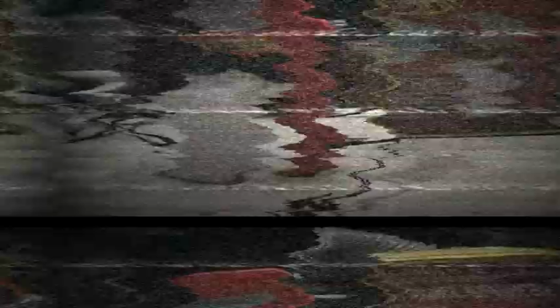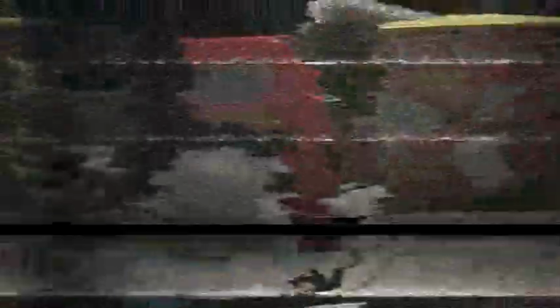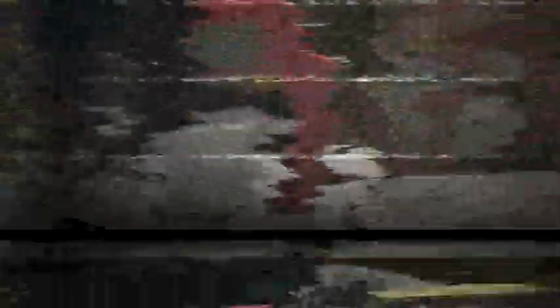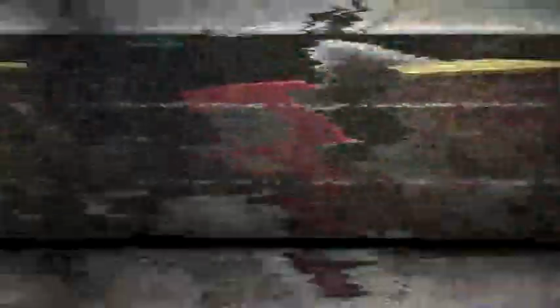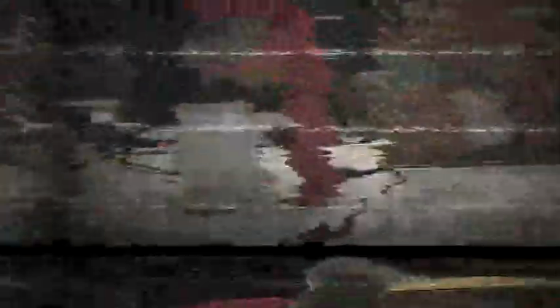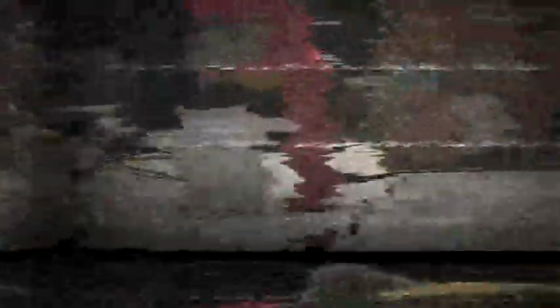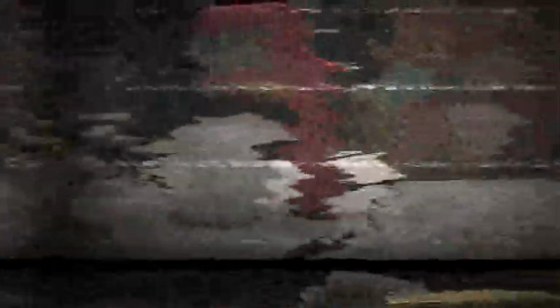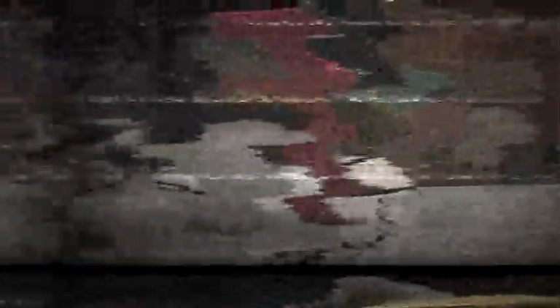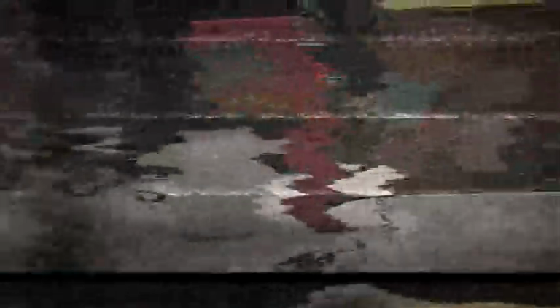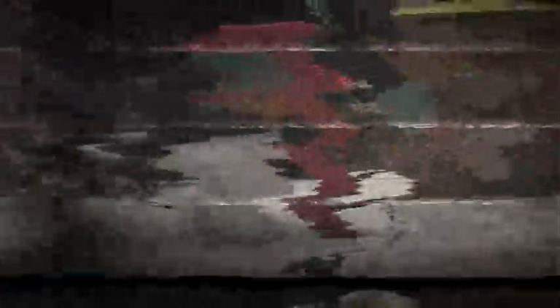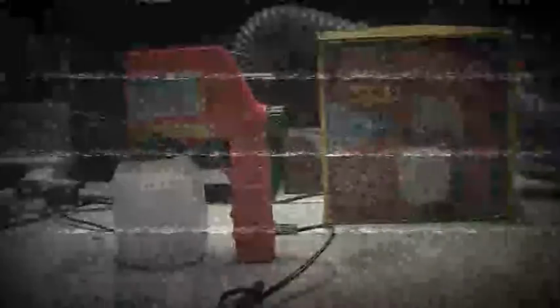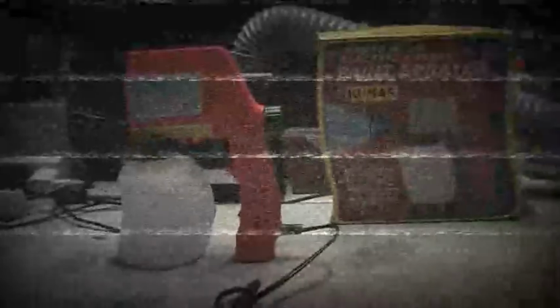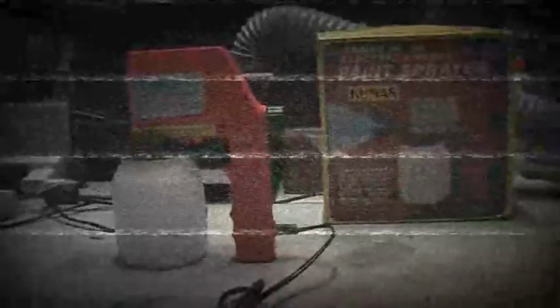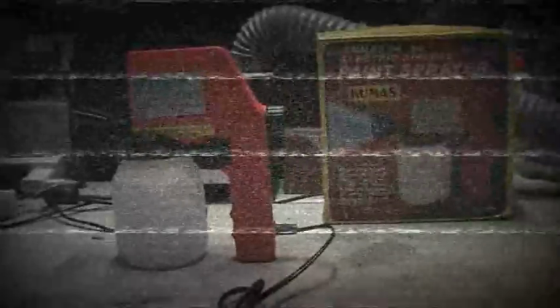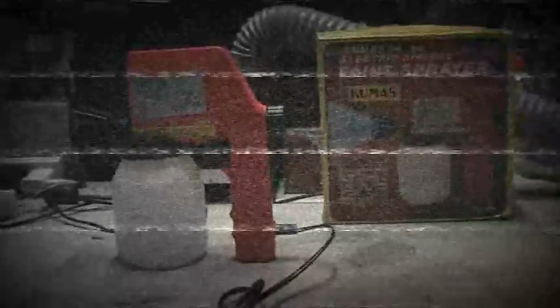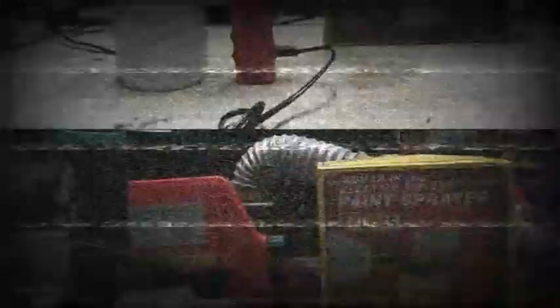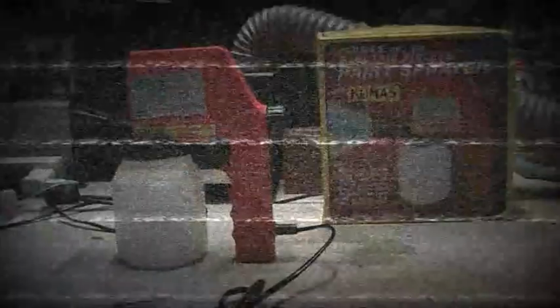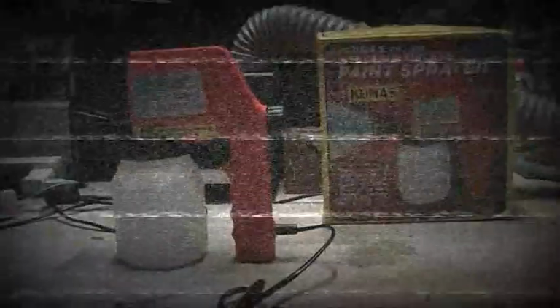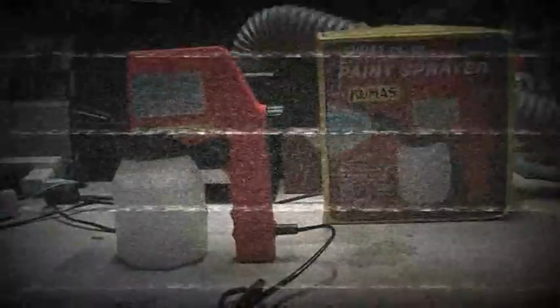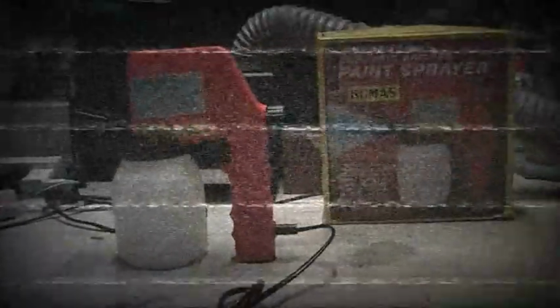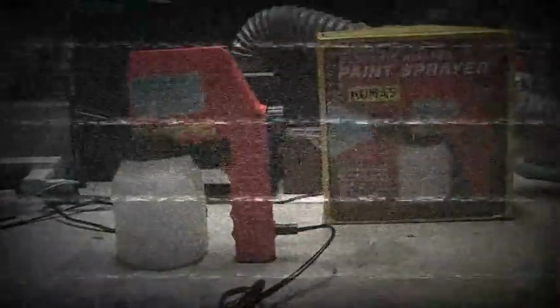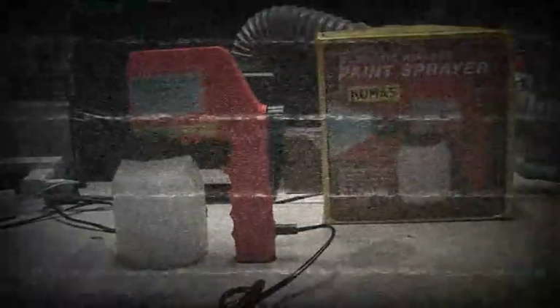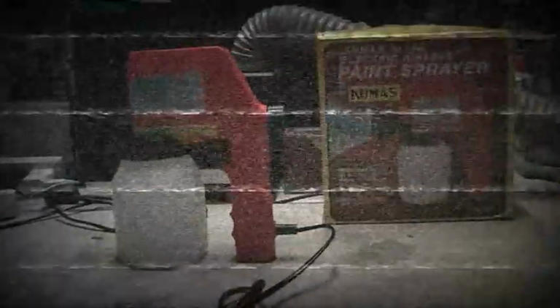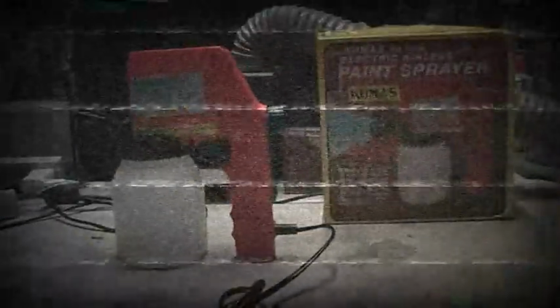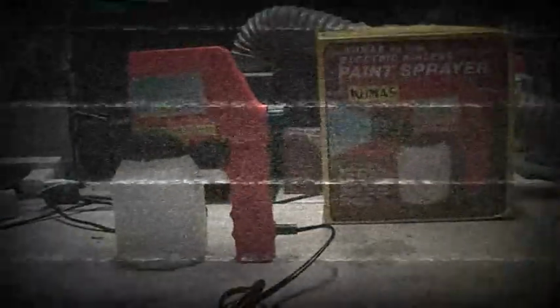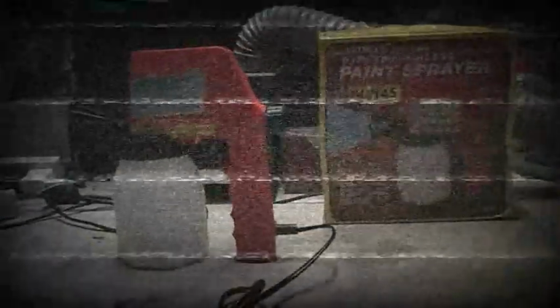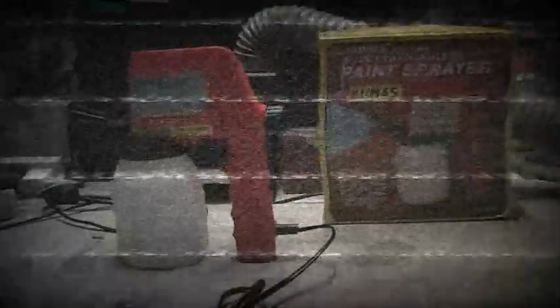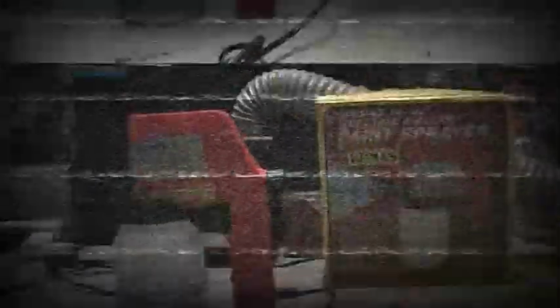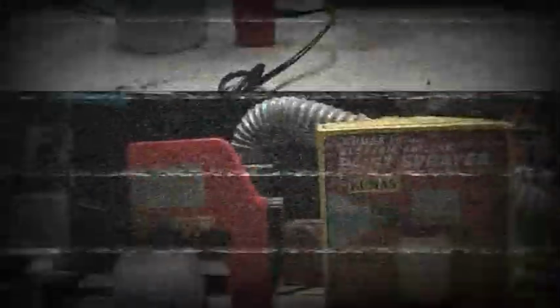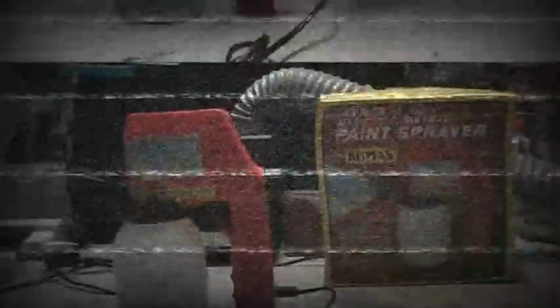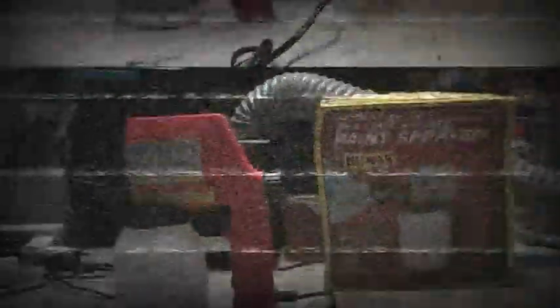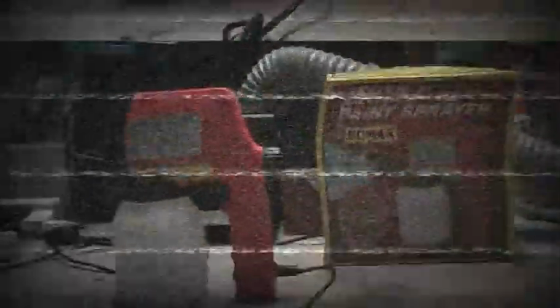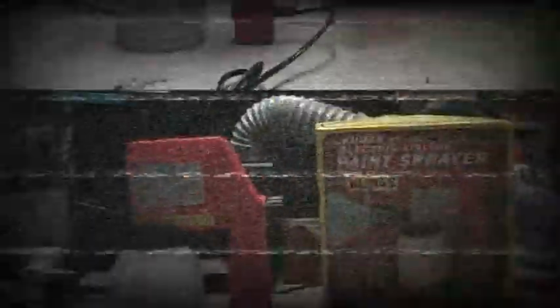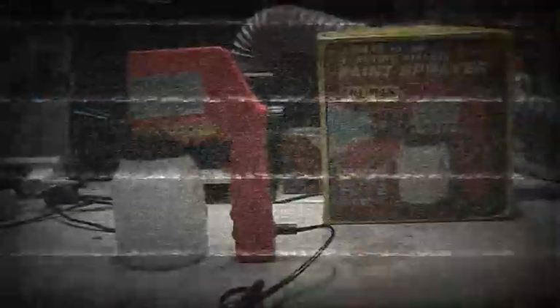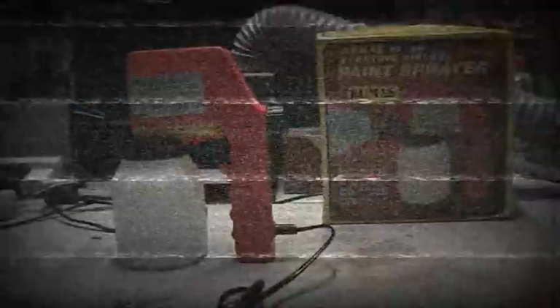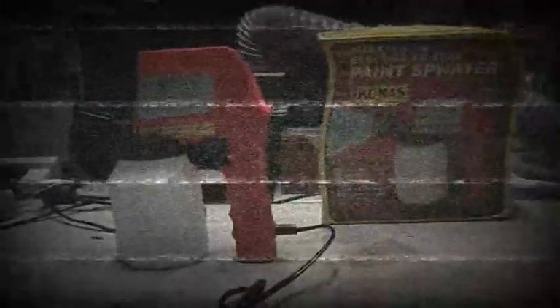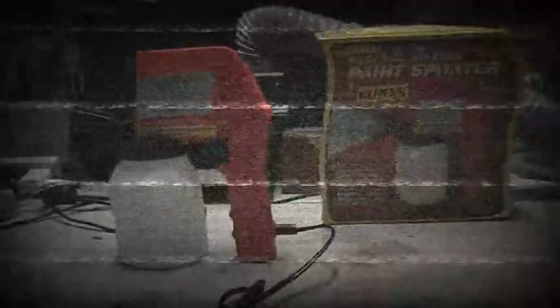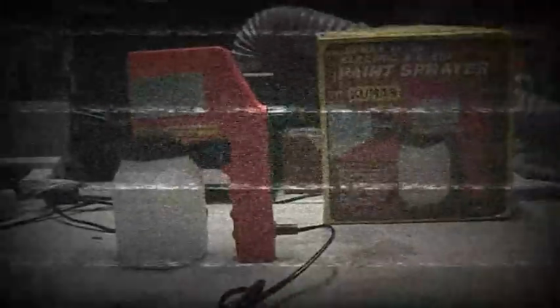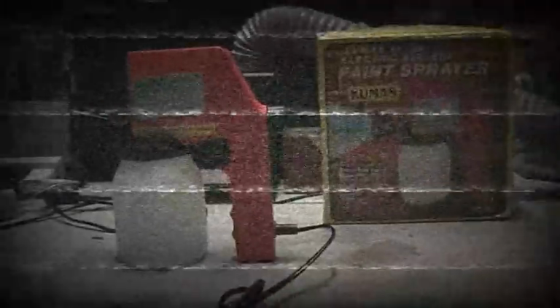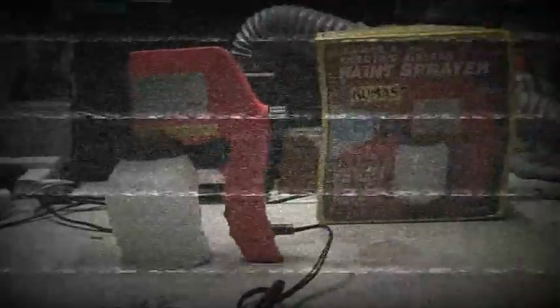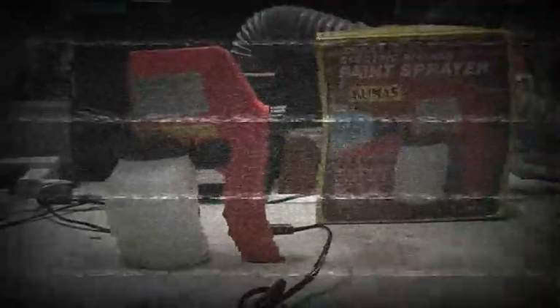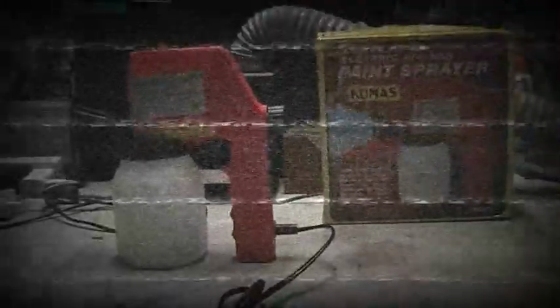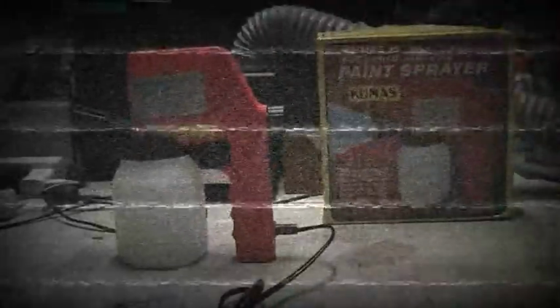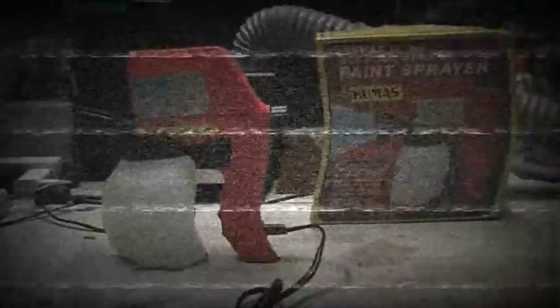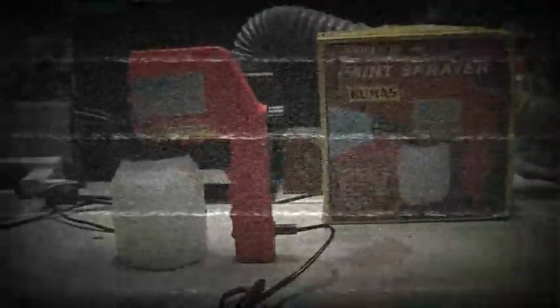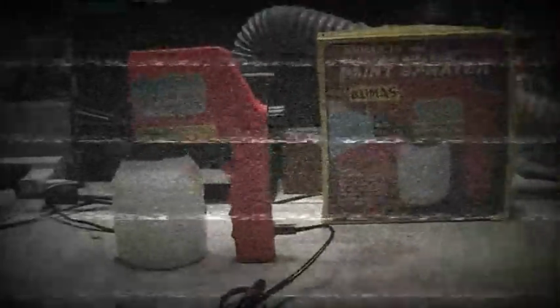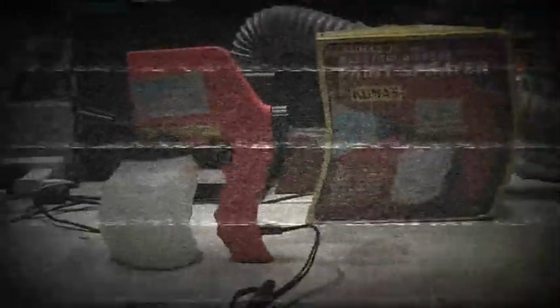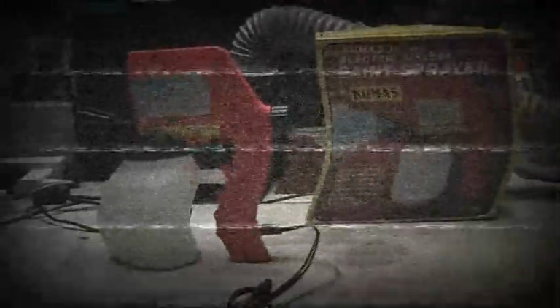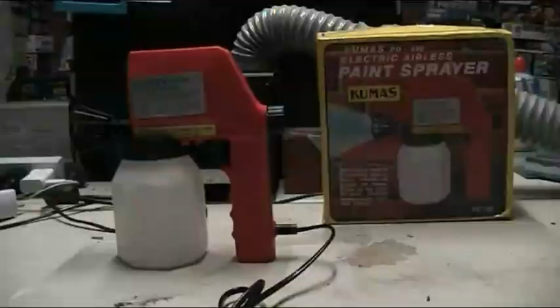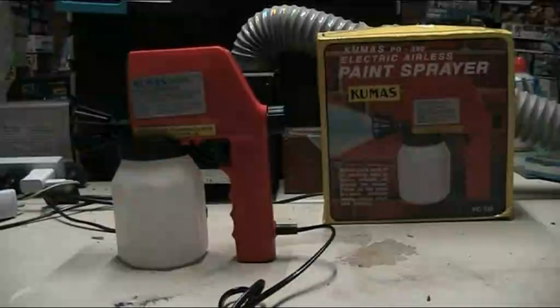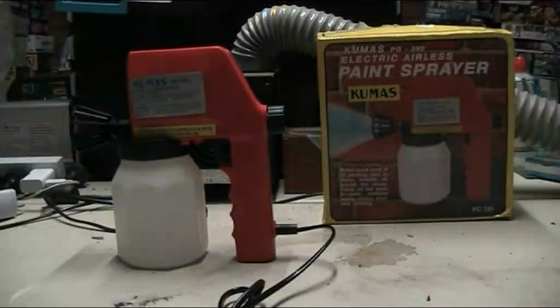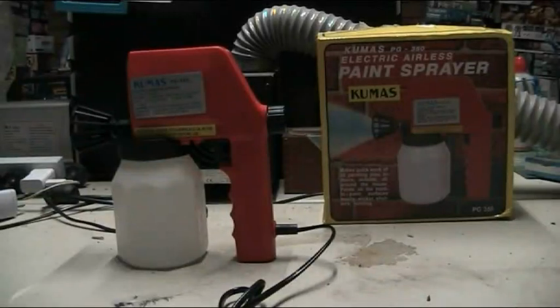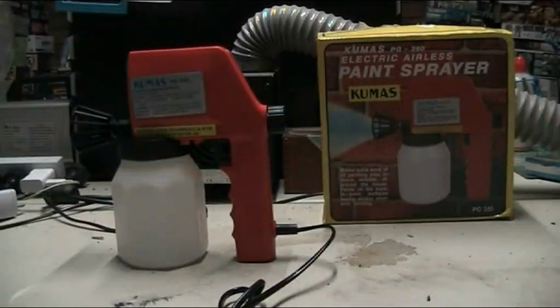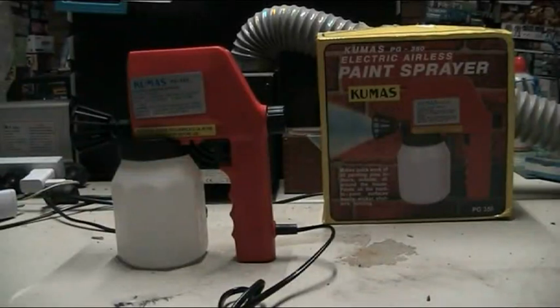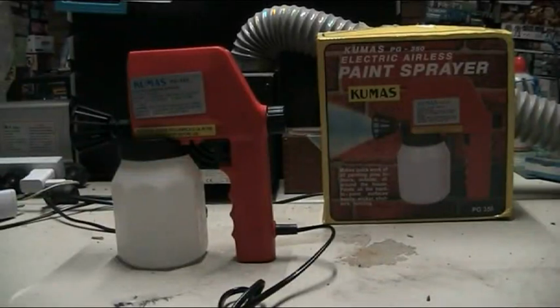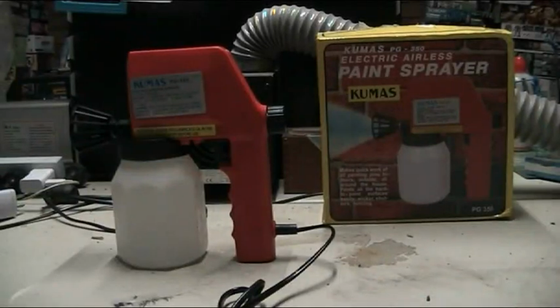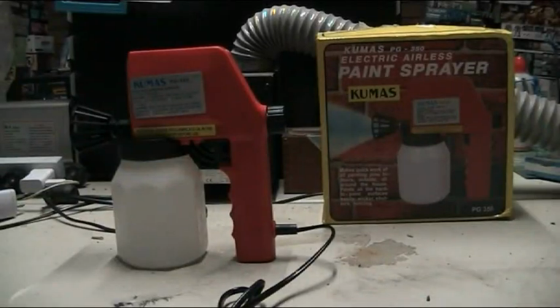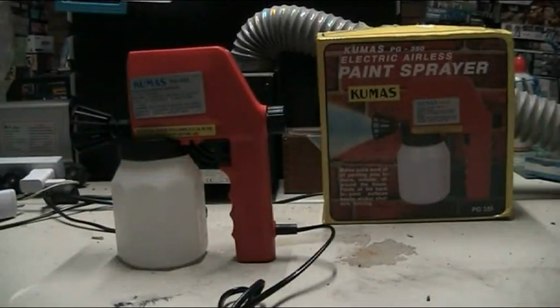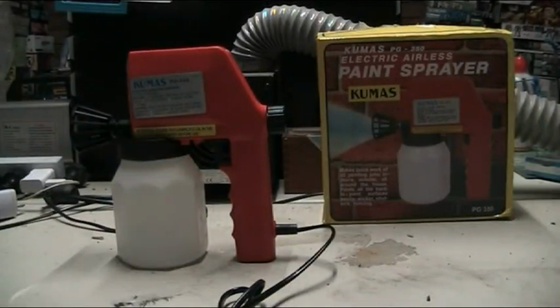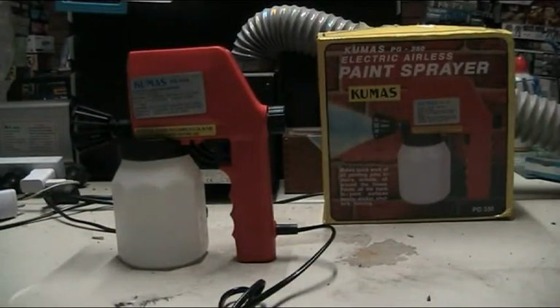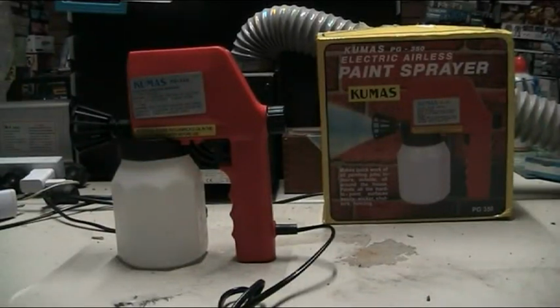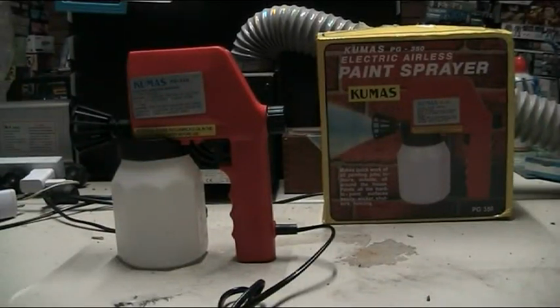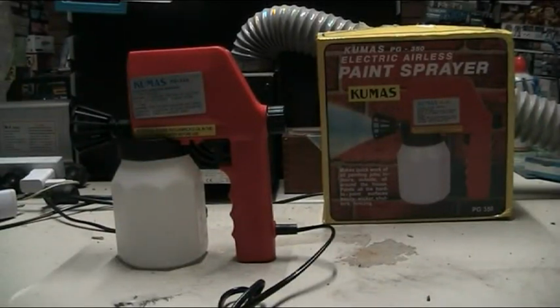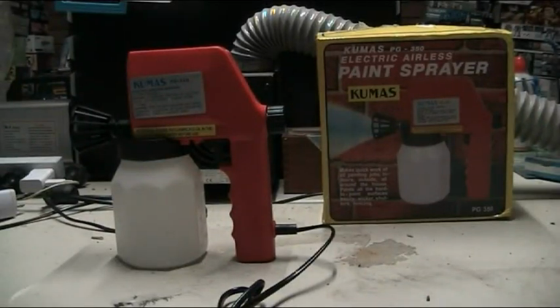Hello and welcome to another modeling video. This is Alan from the Maconamounted YouTube with another airbrush video.